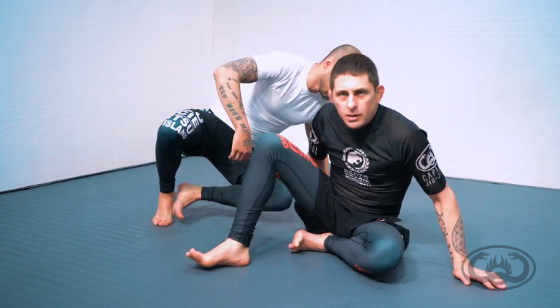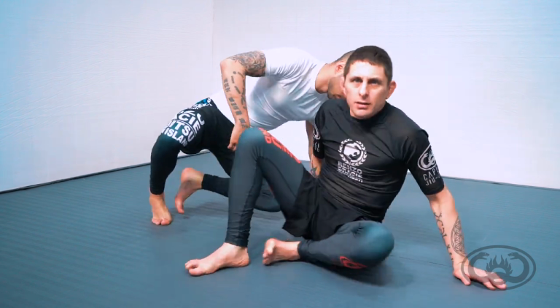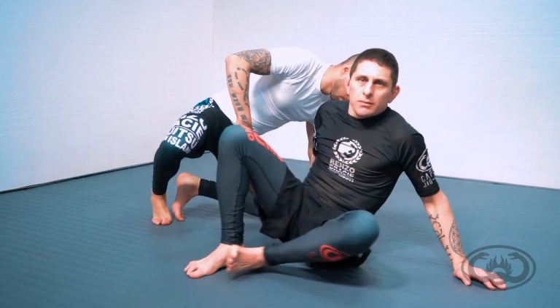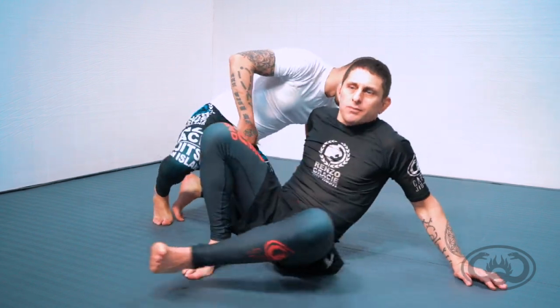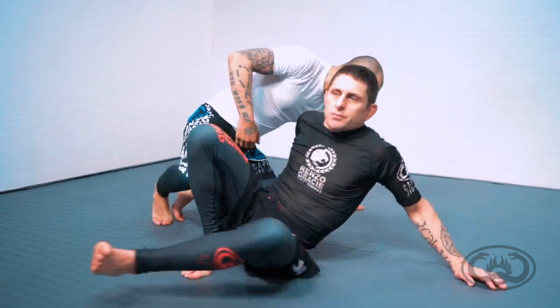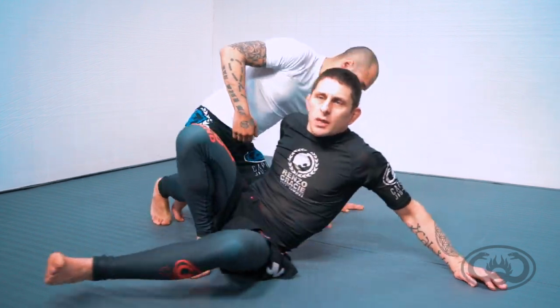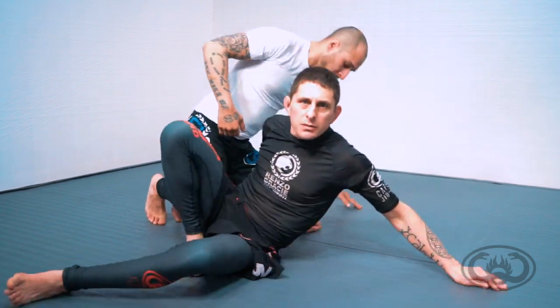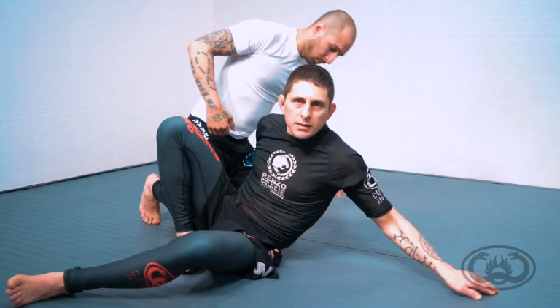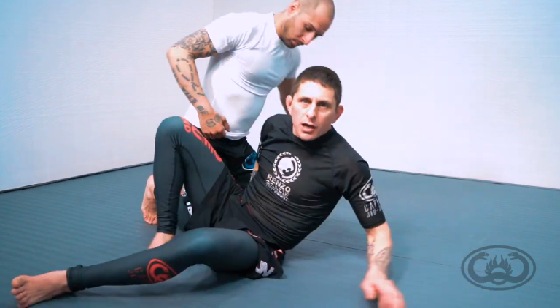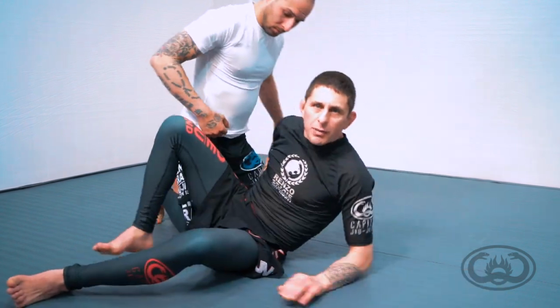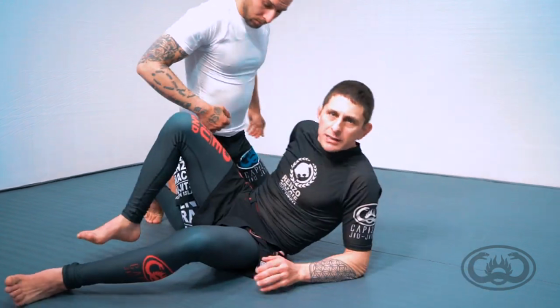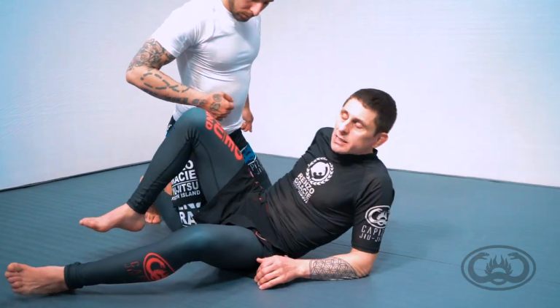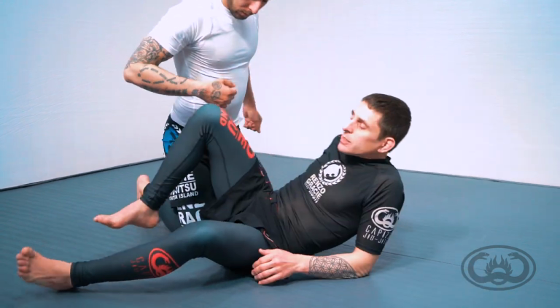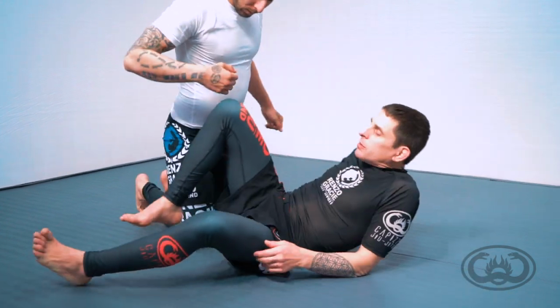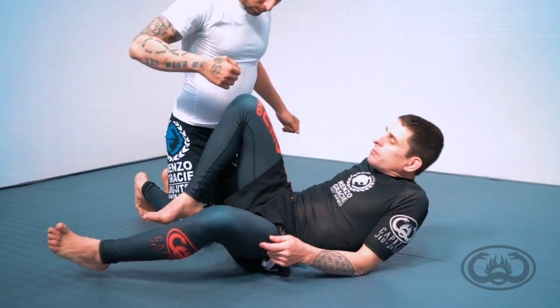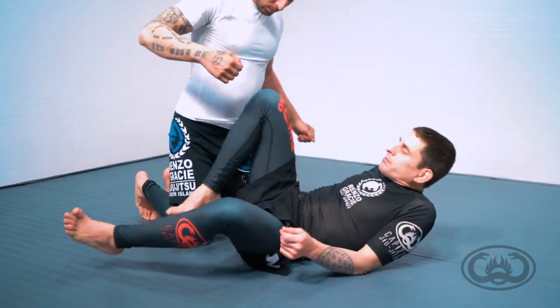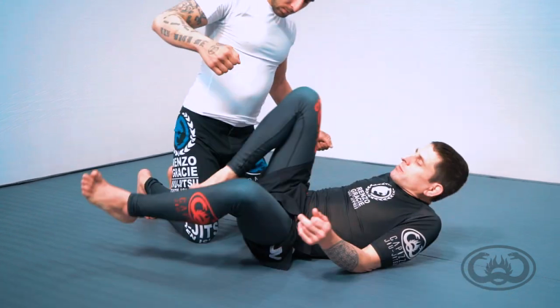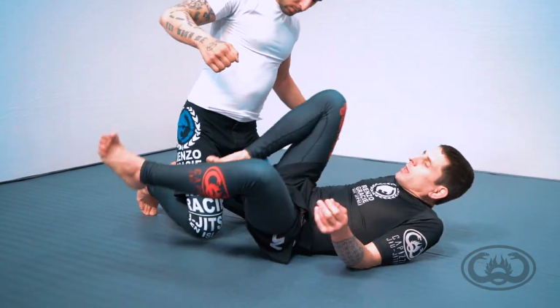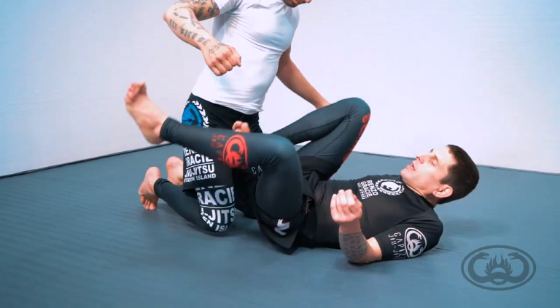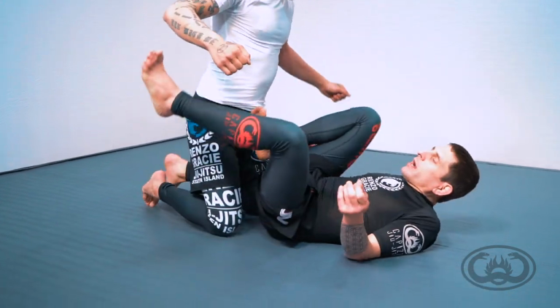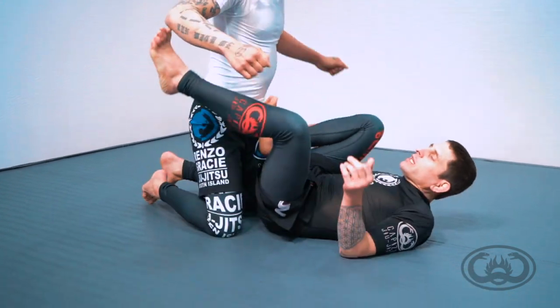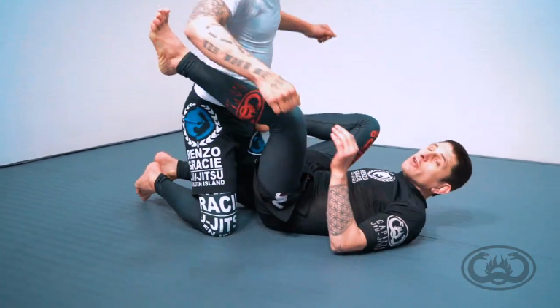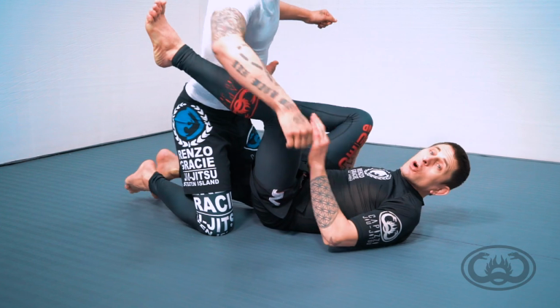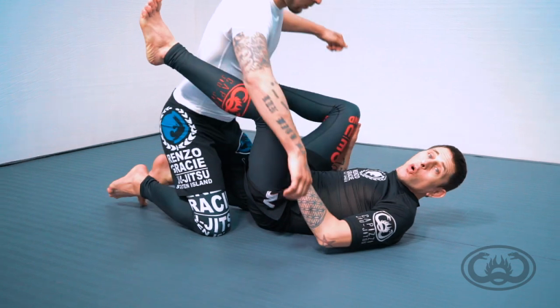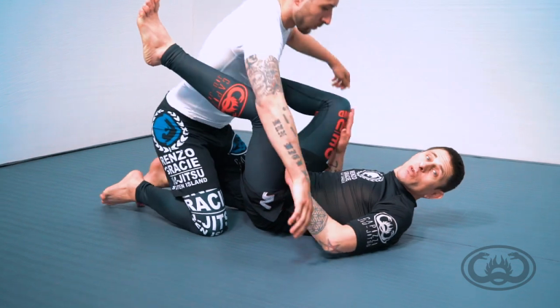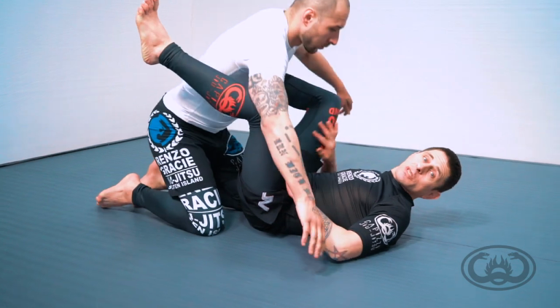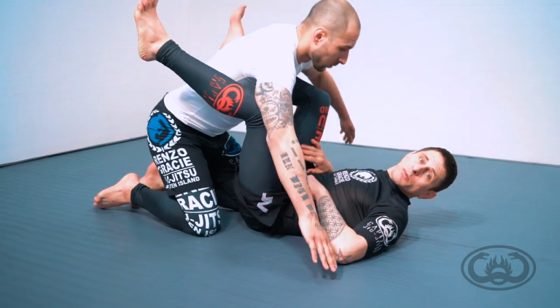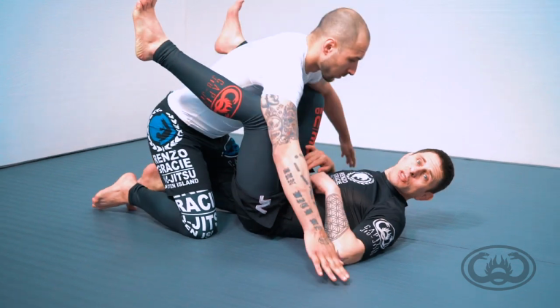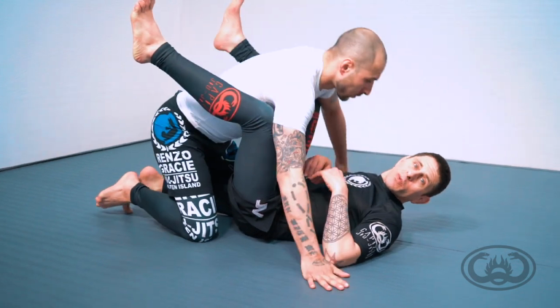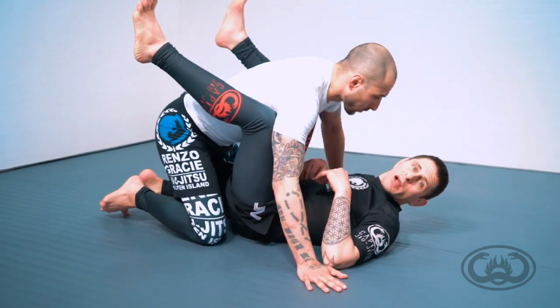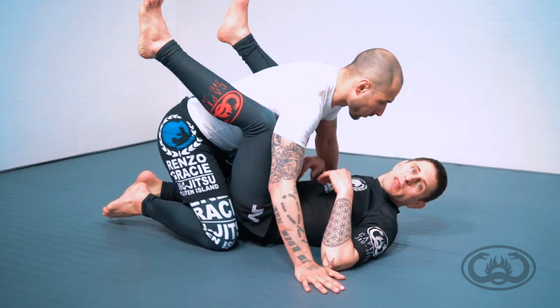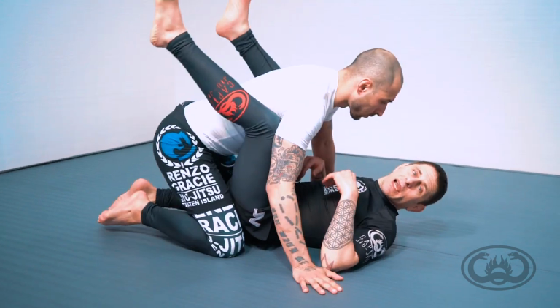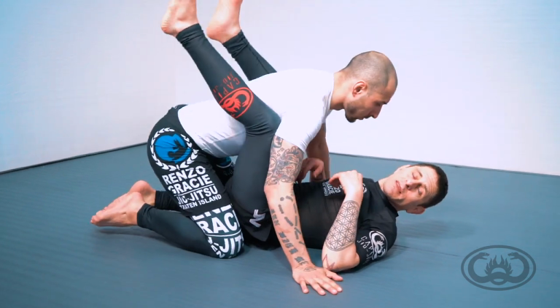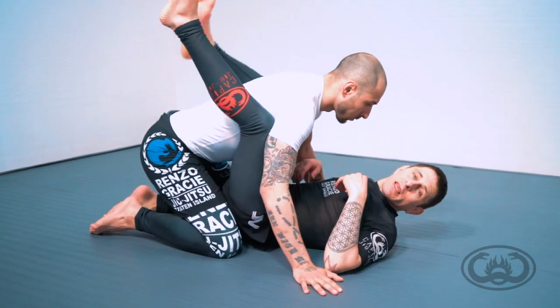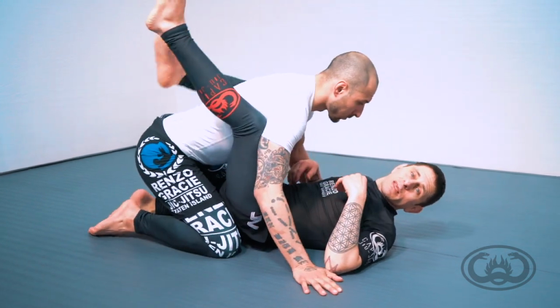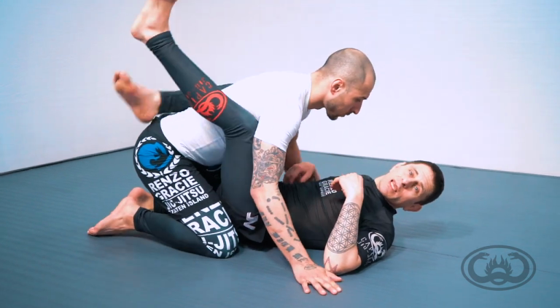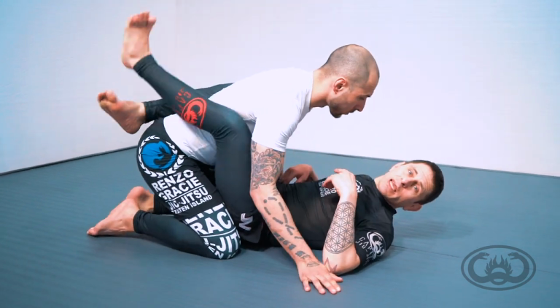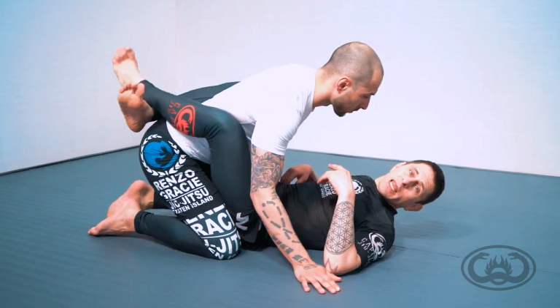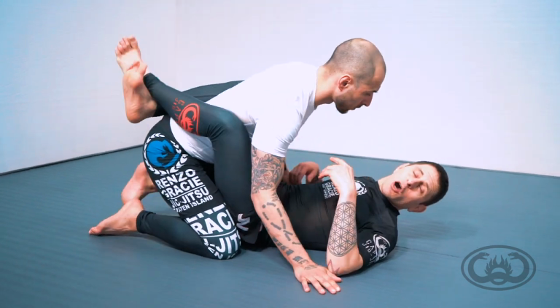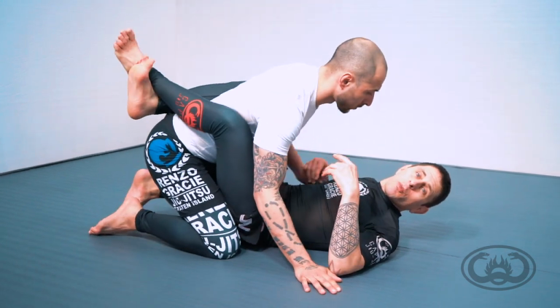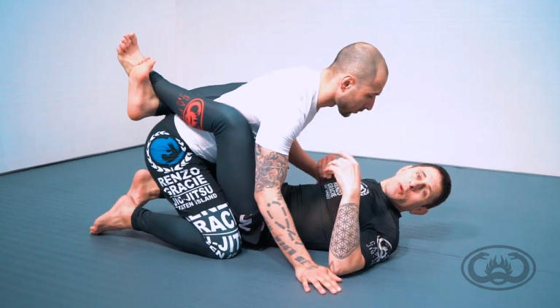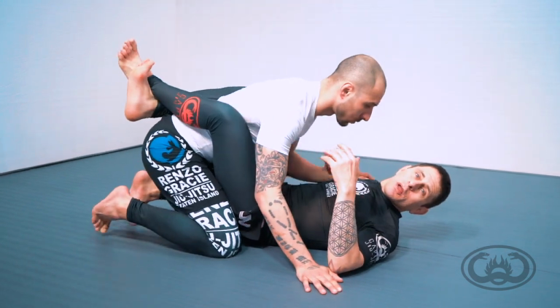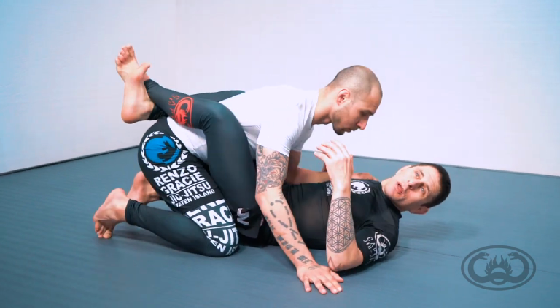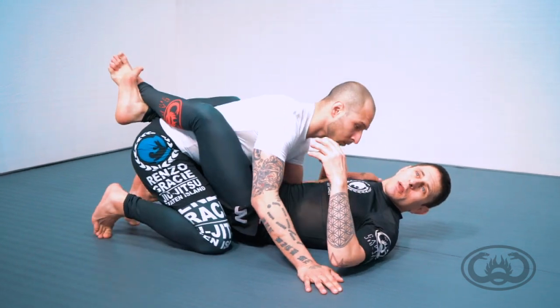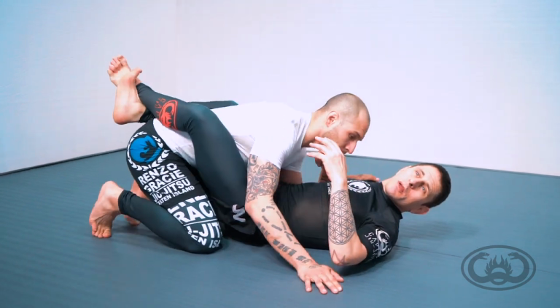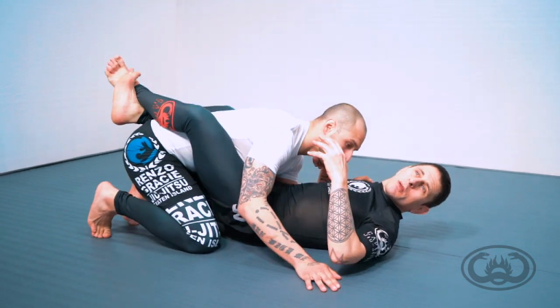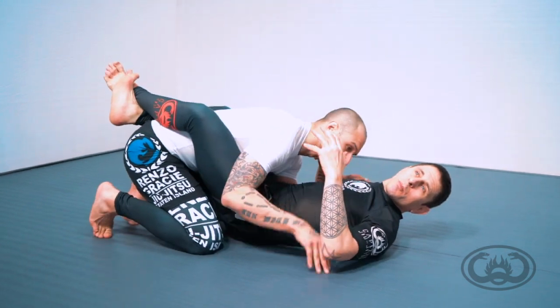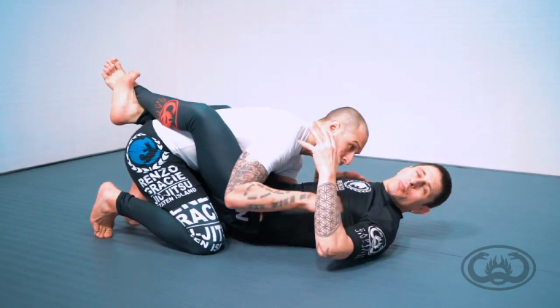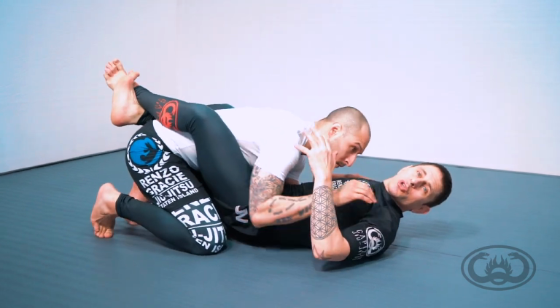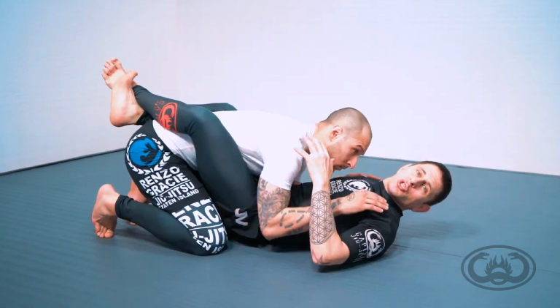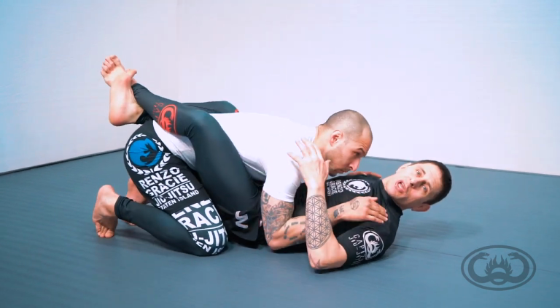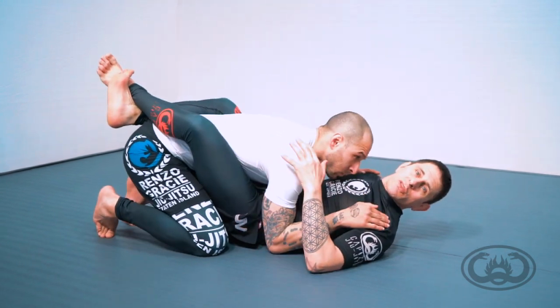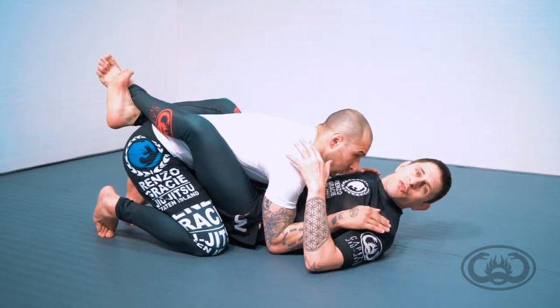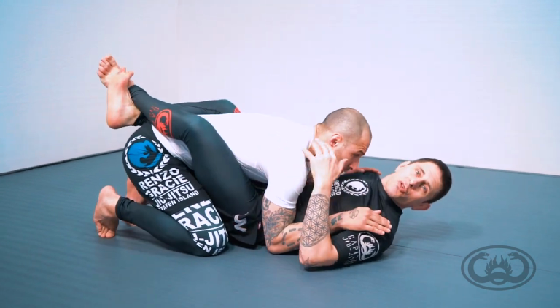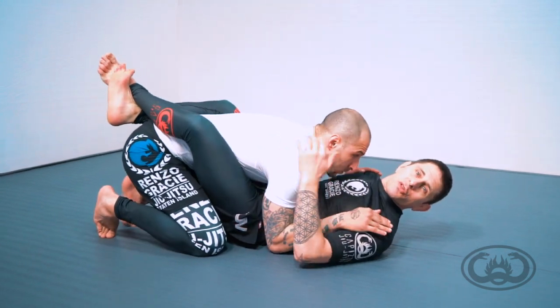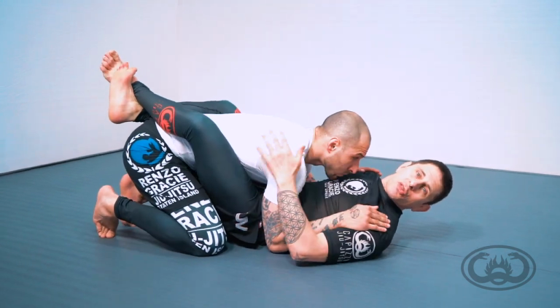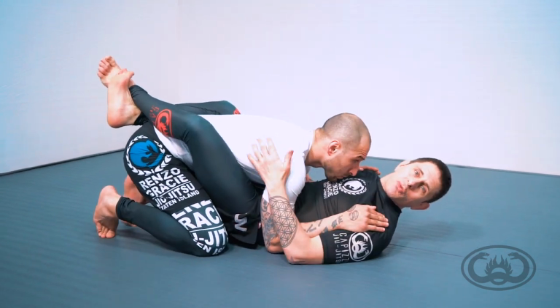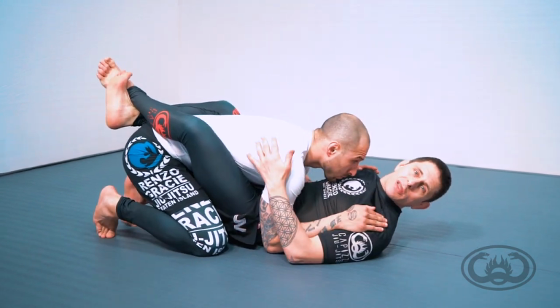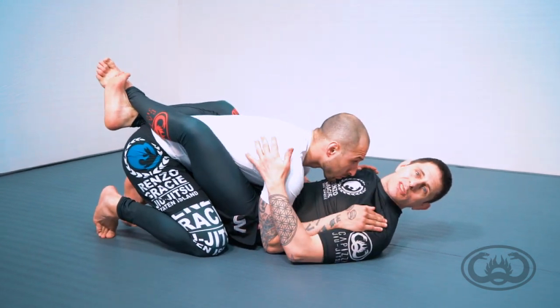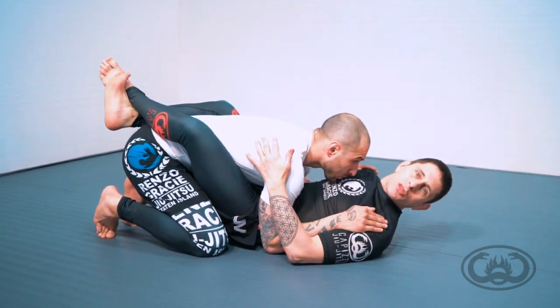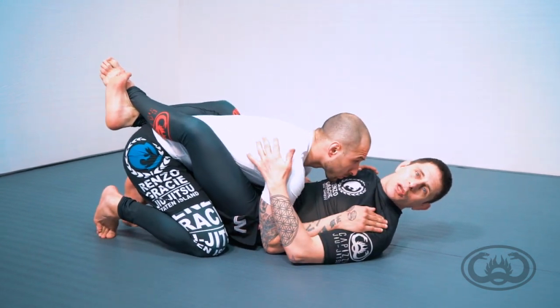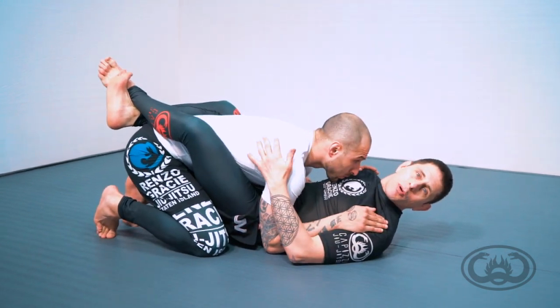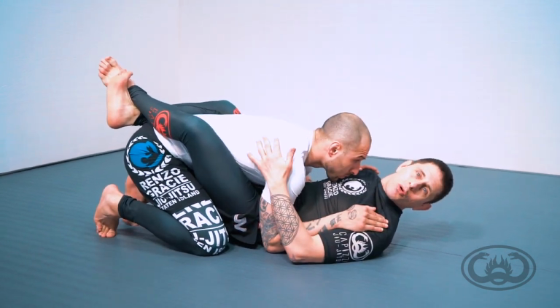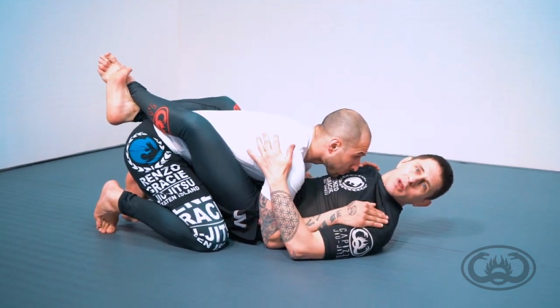I'm going to take a look at this now, detail by detail, and even go over some surrounding ideas that can help project further threats to the opponent.